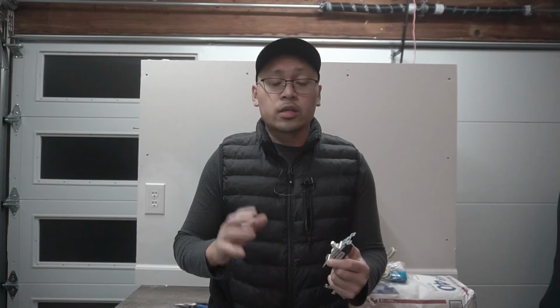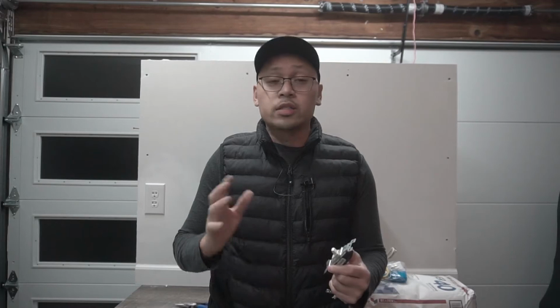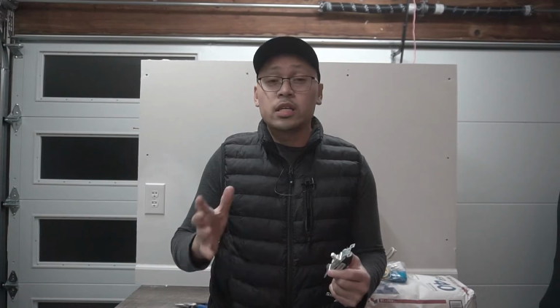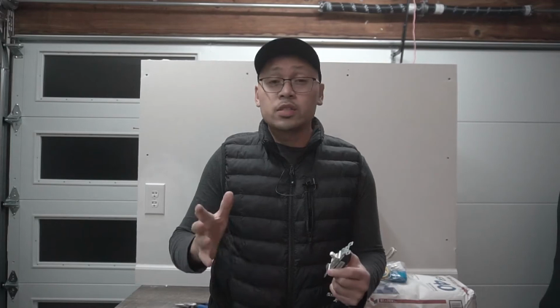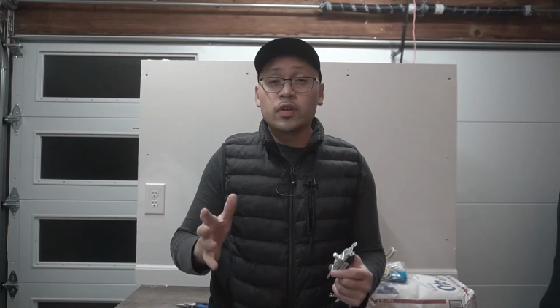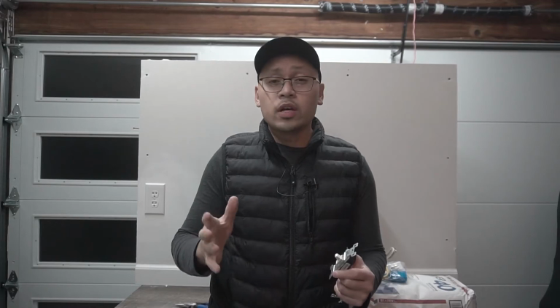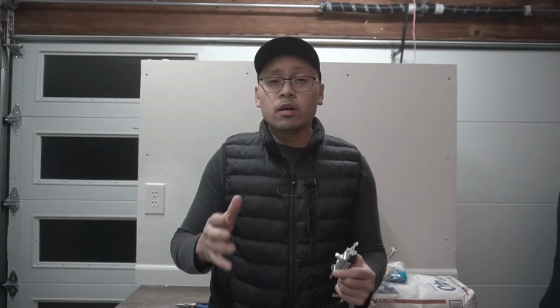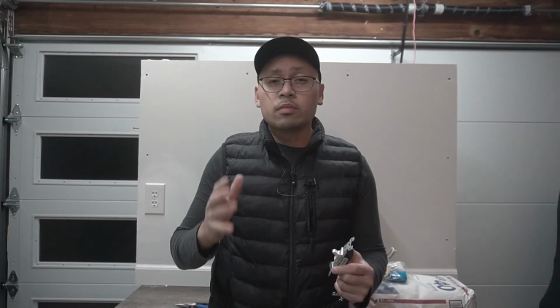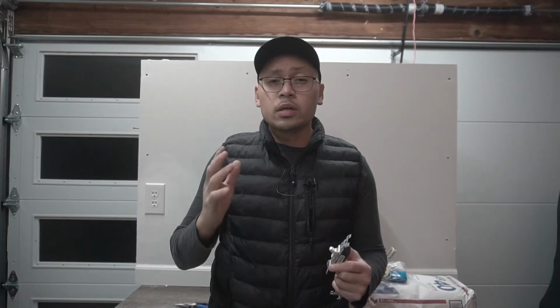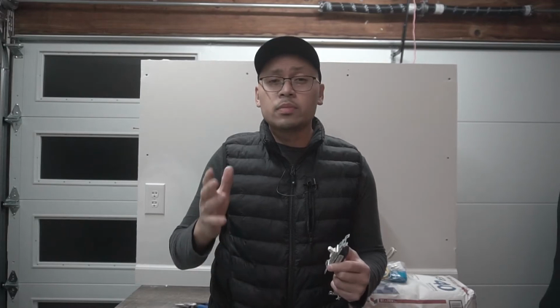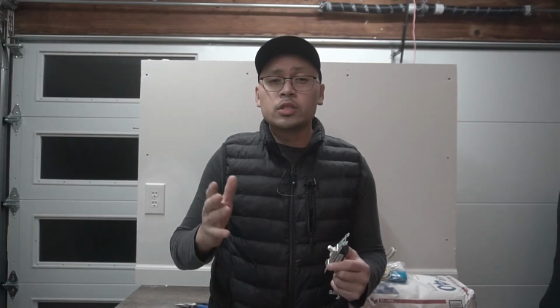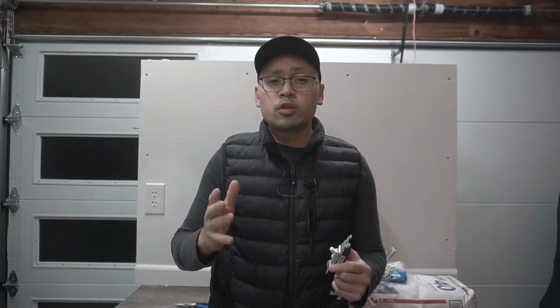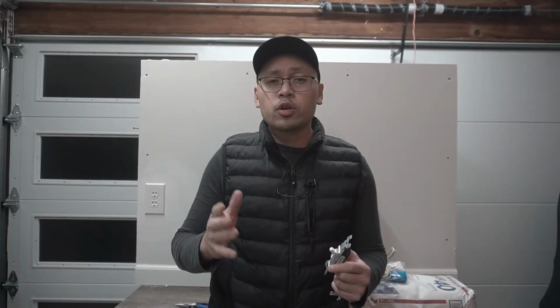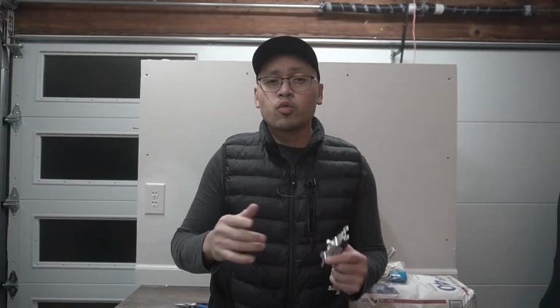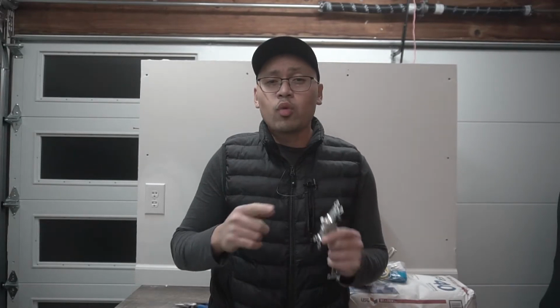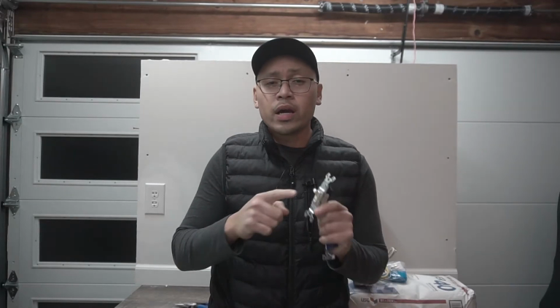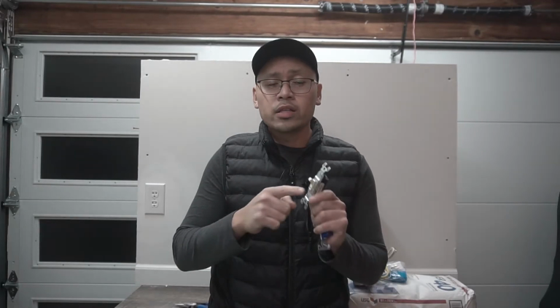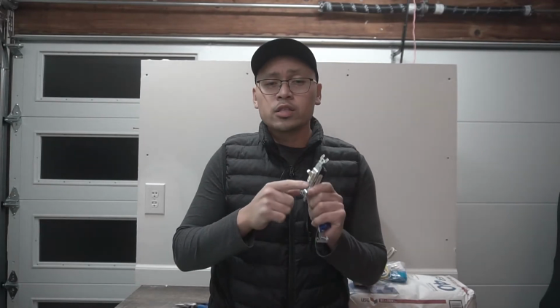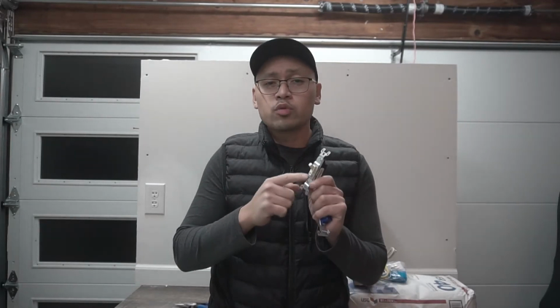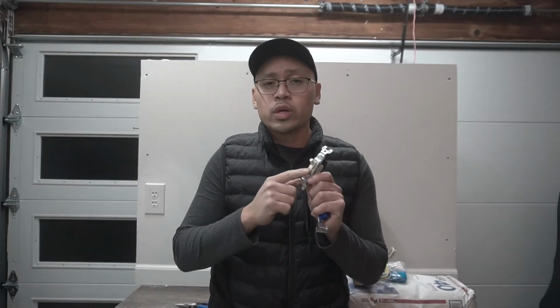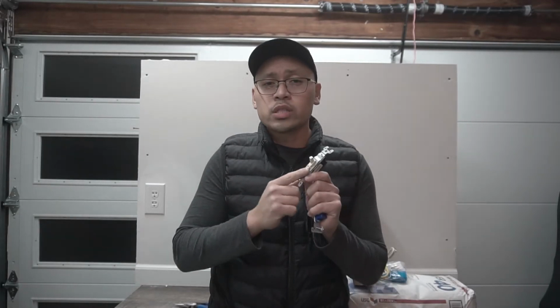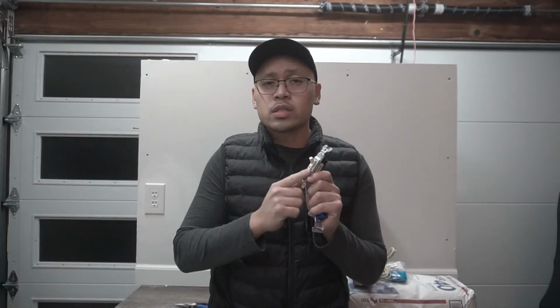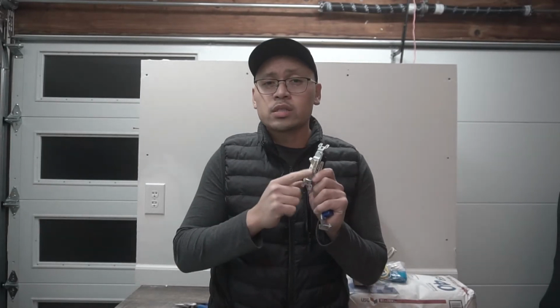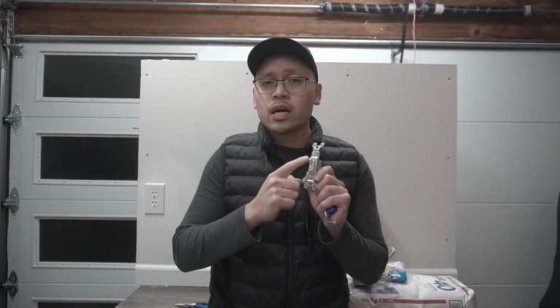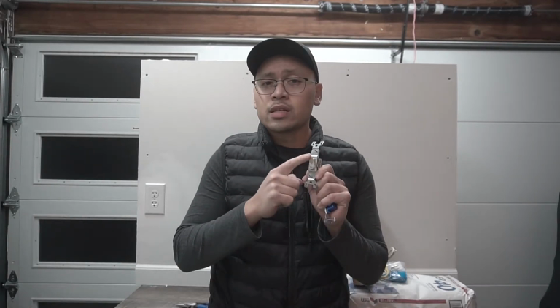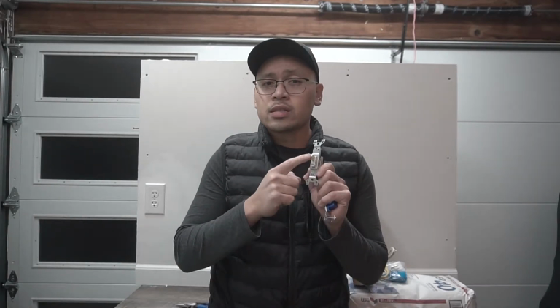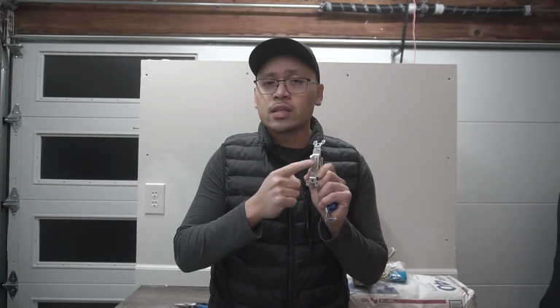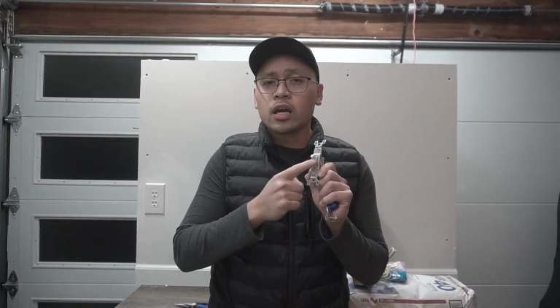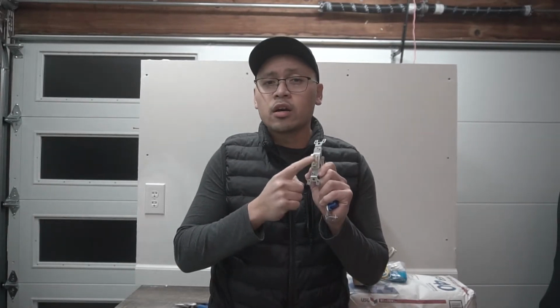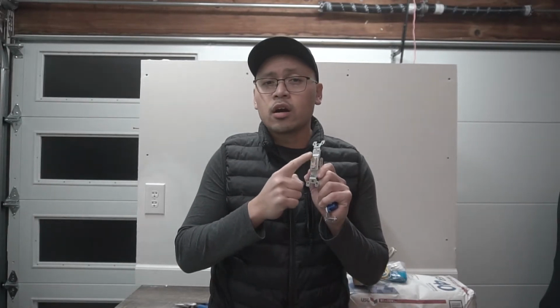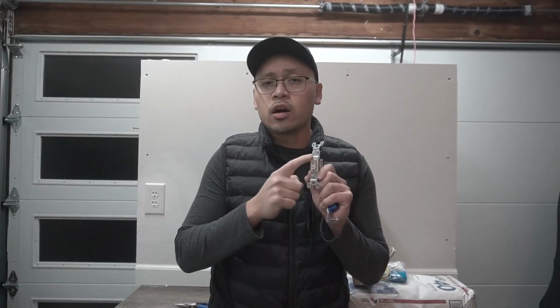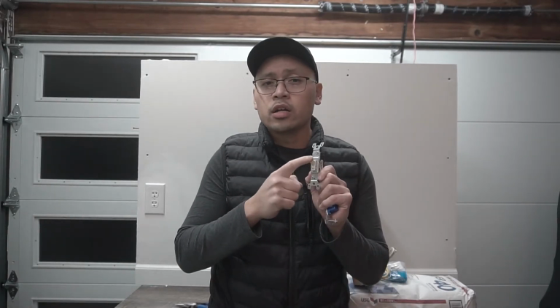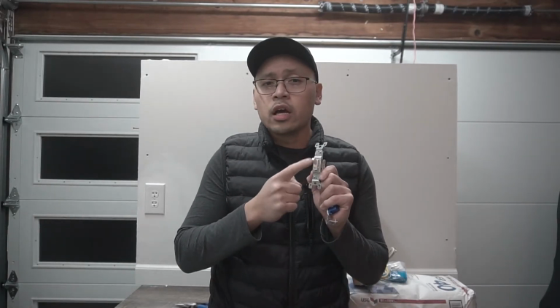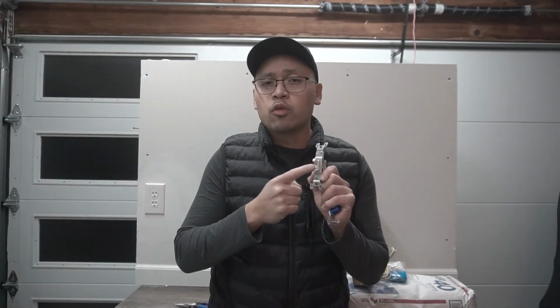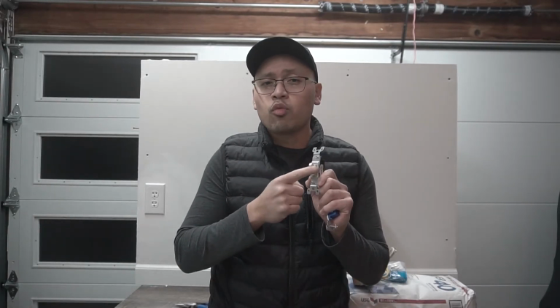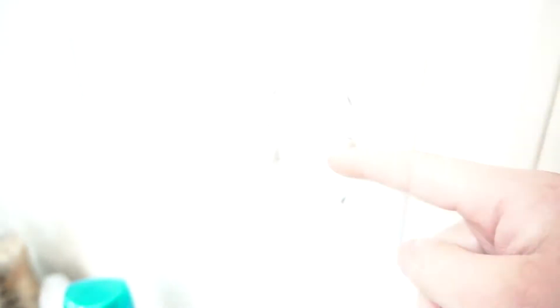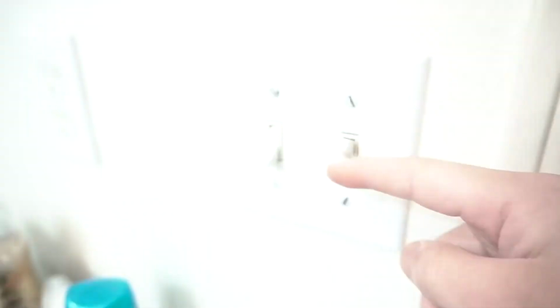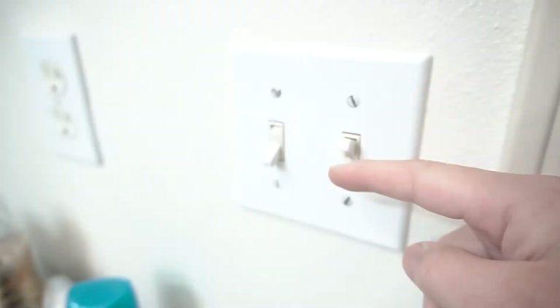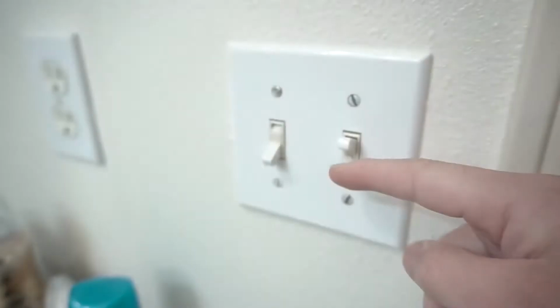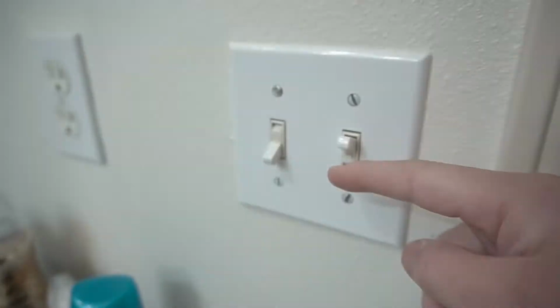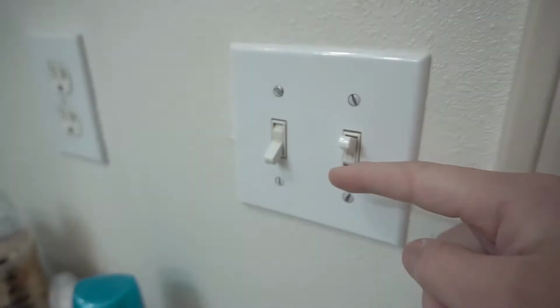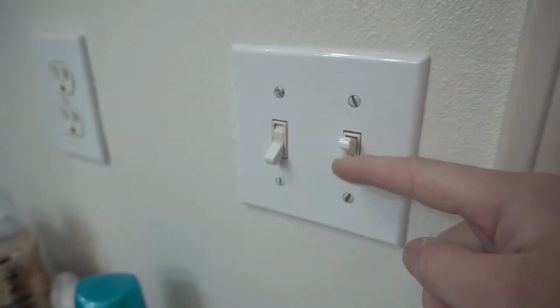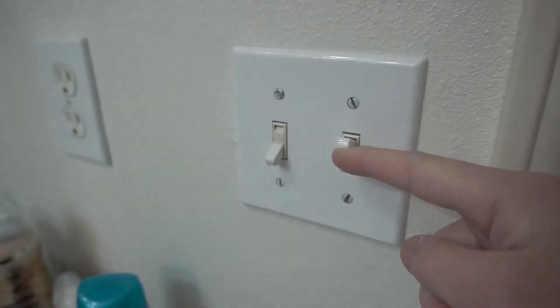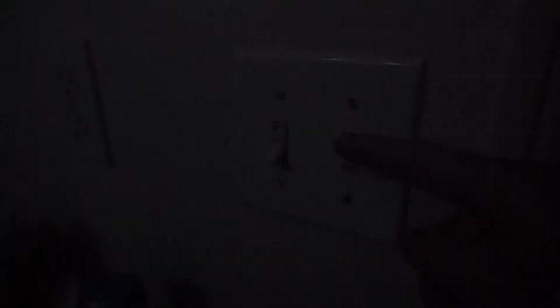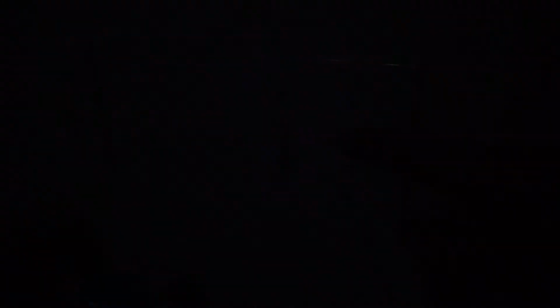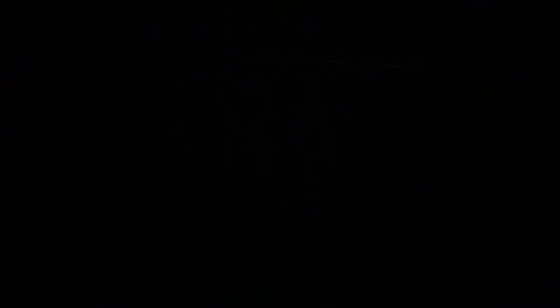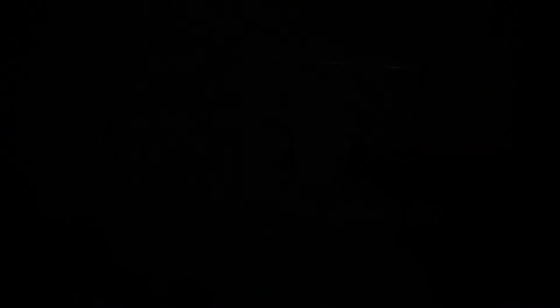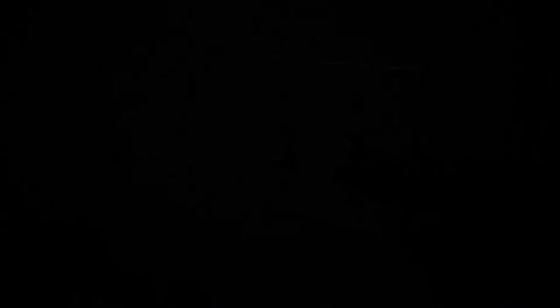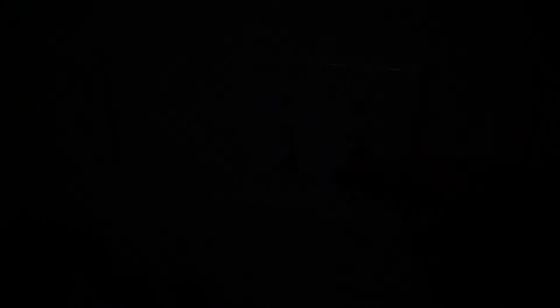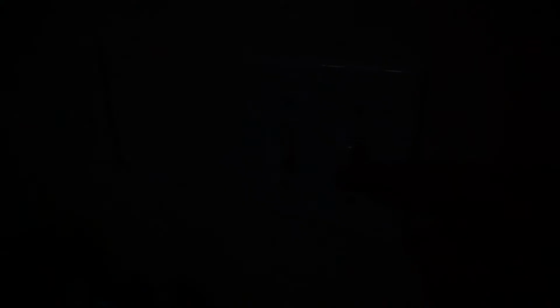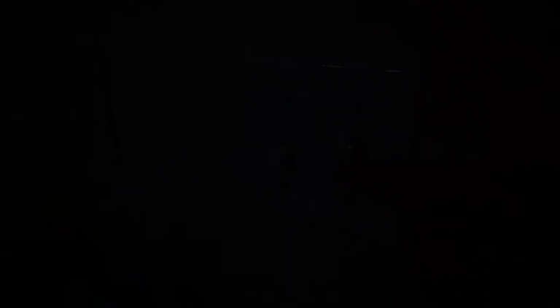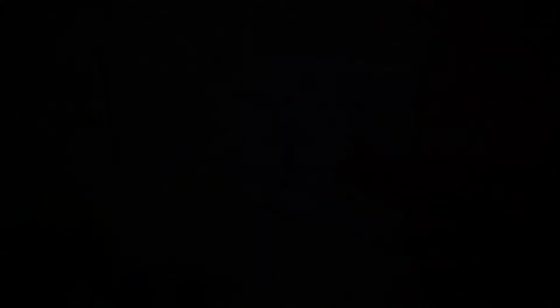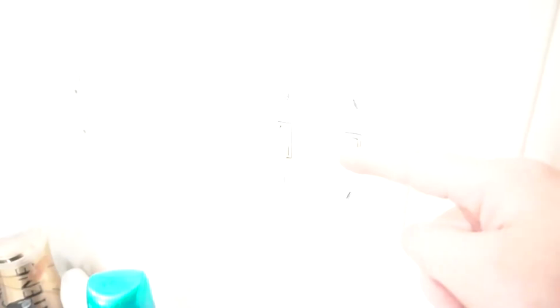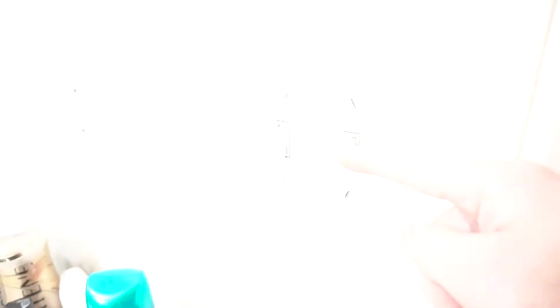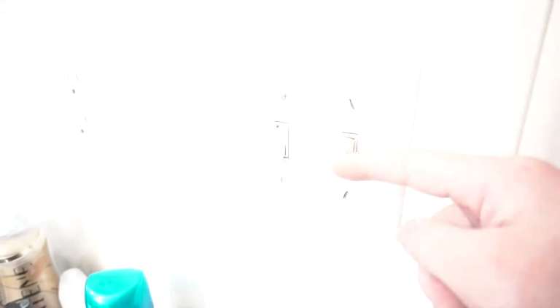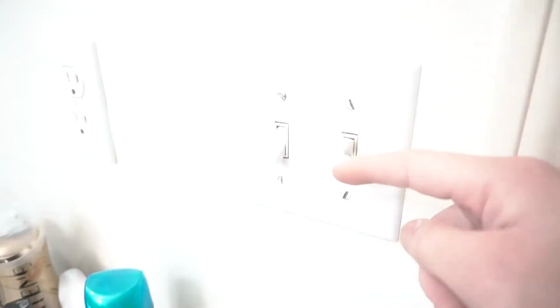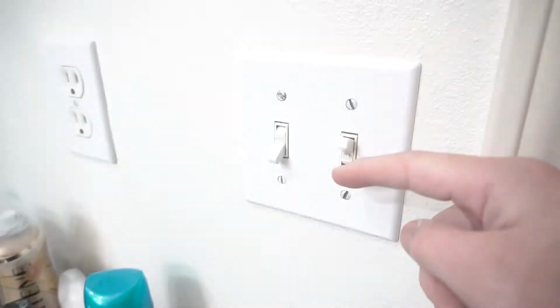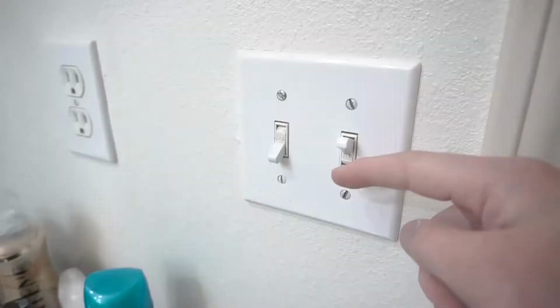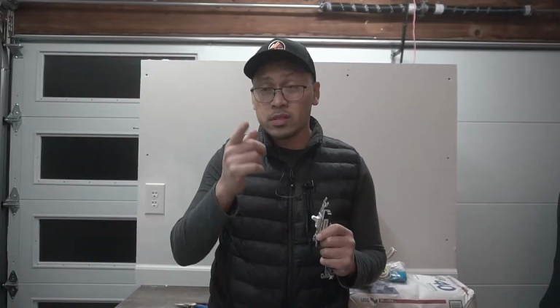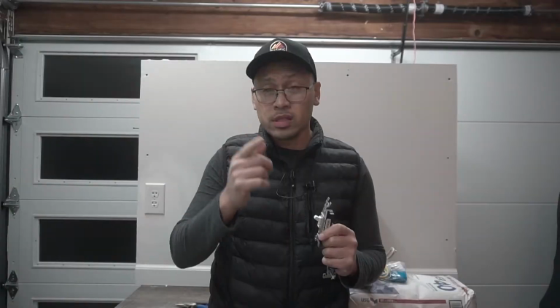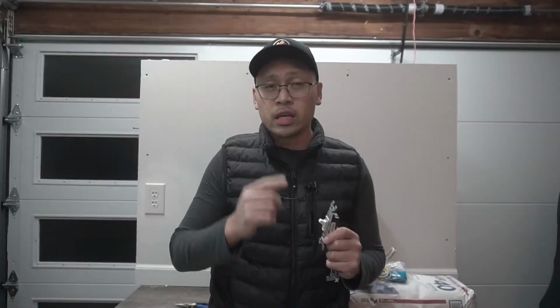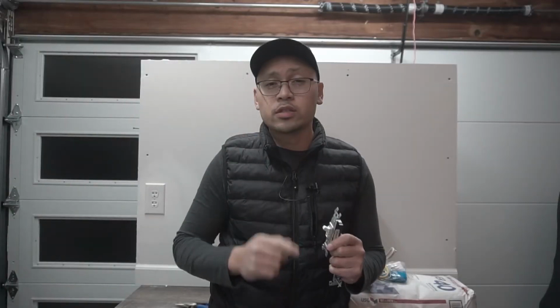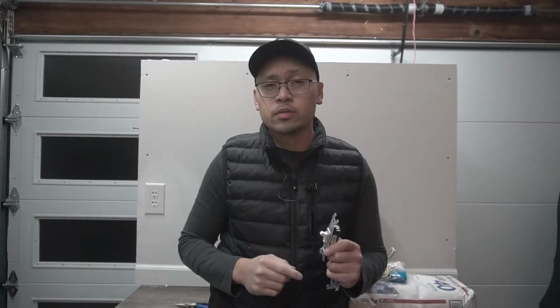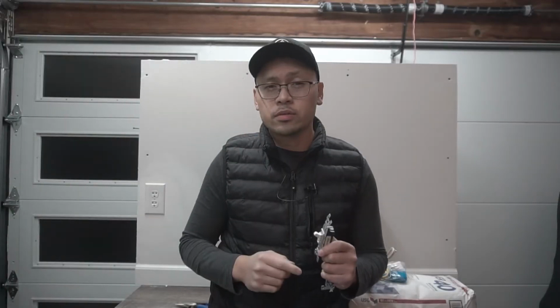On today's video, I'm going to be showing you why this switch is not staying on and why it is failing. Stay tuned.